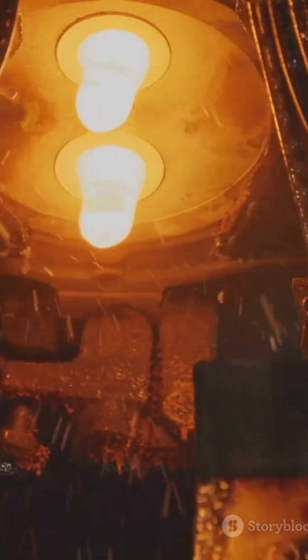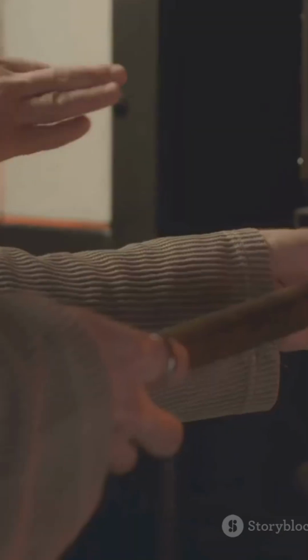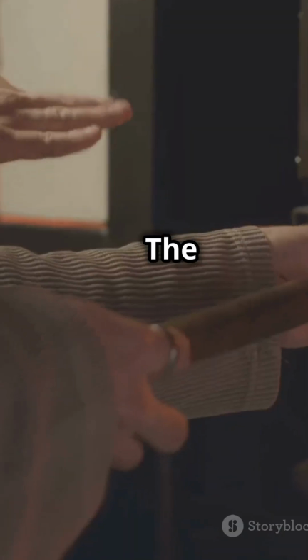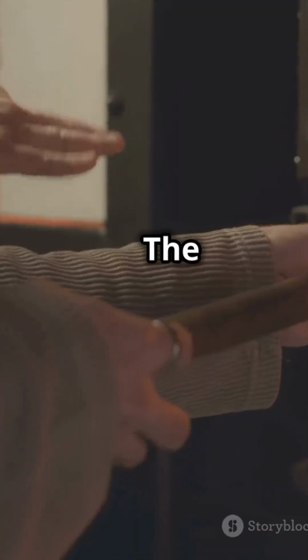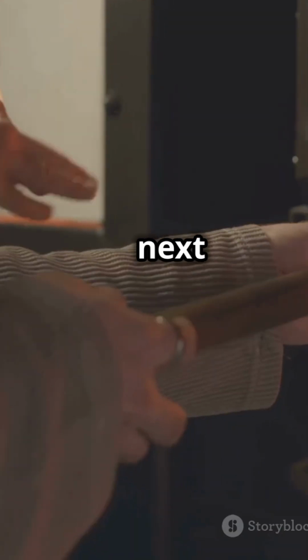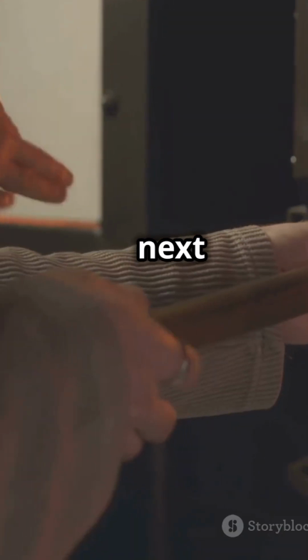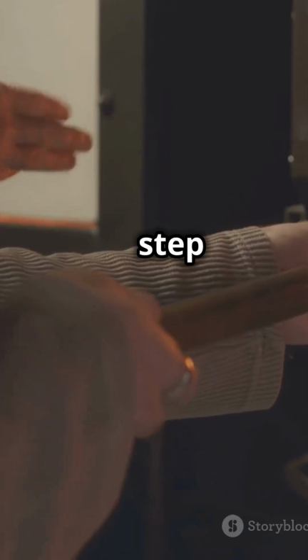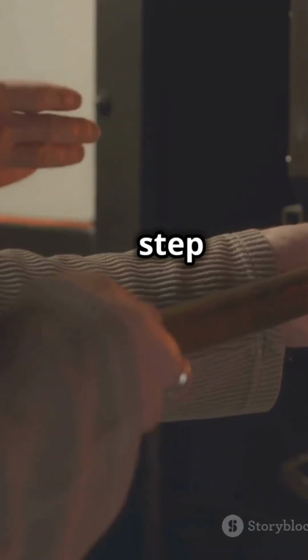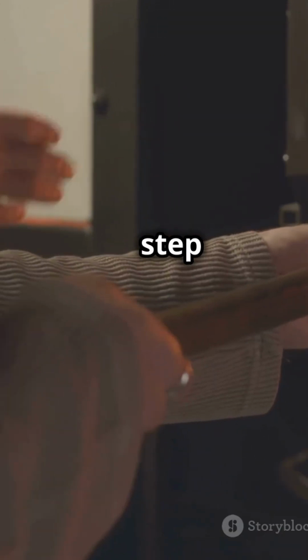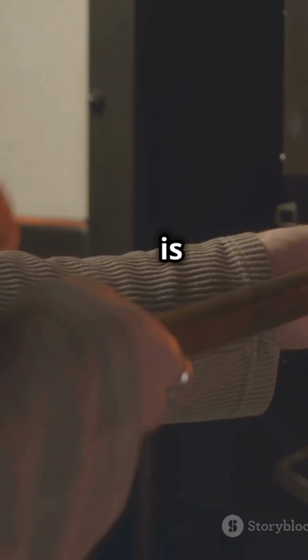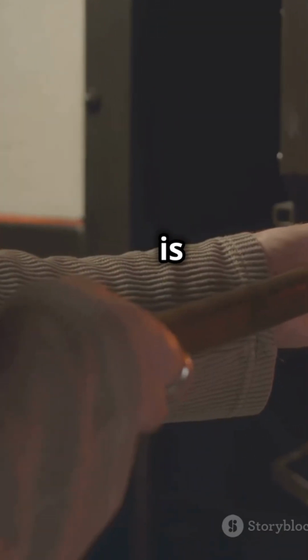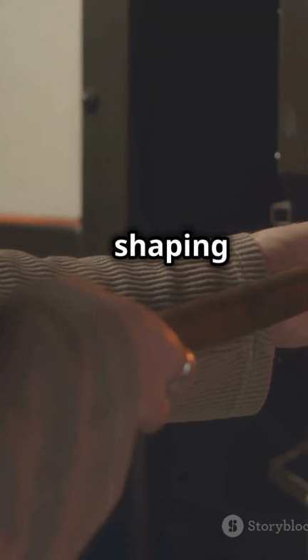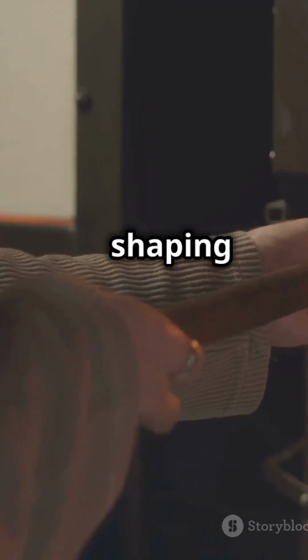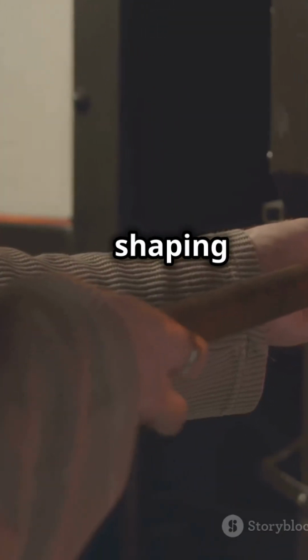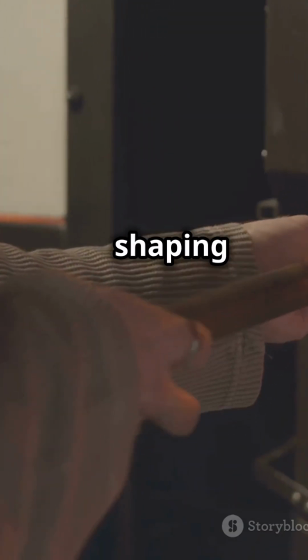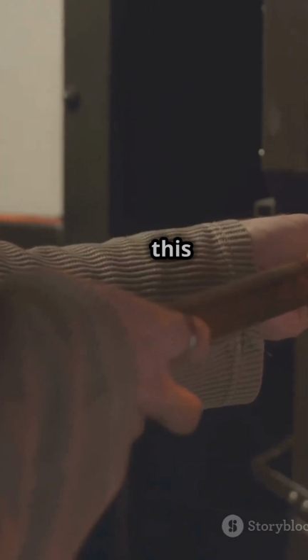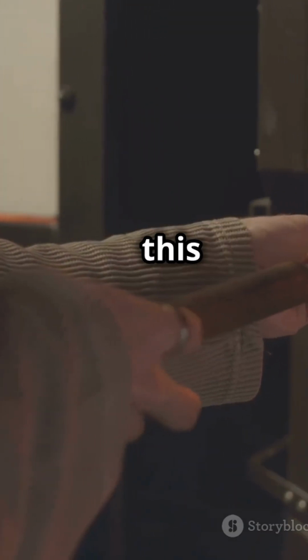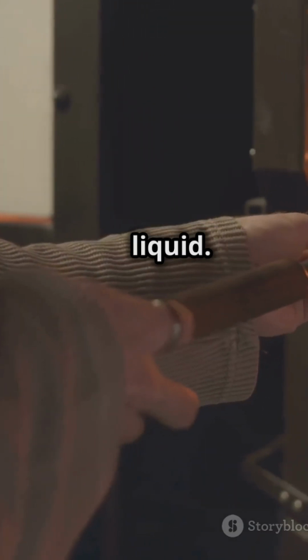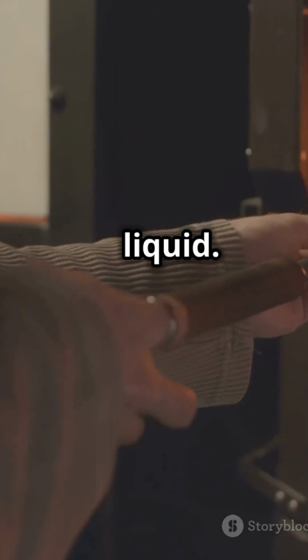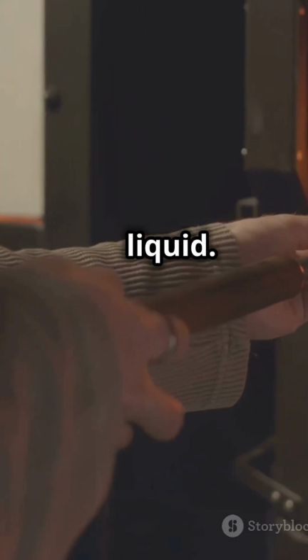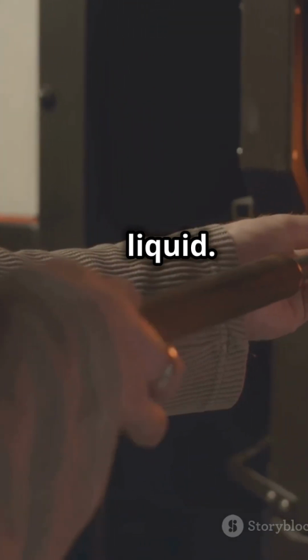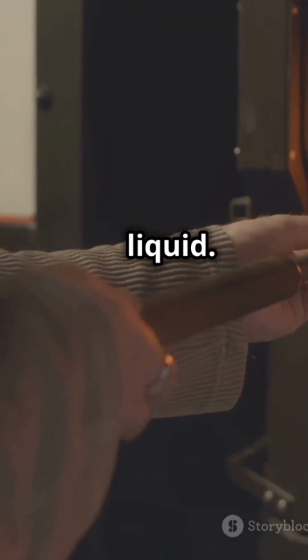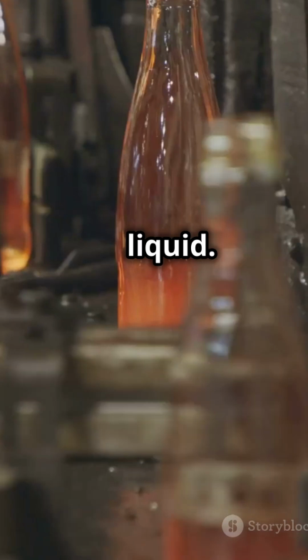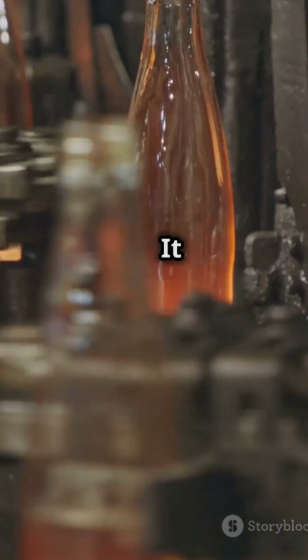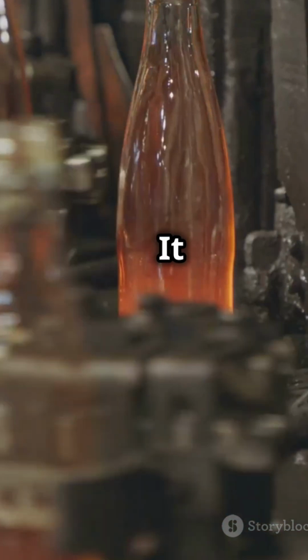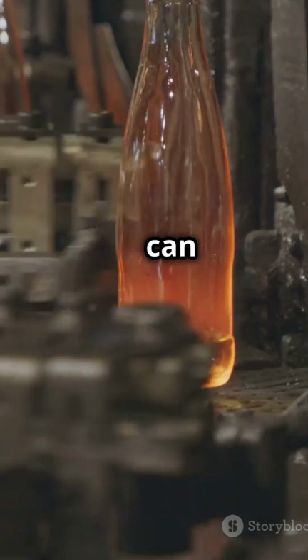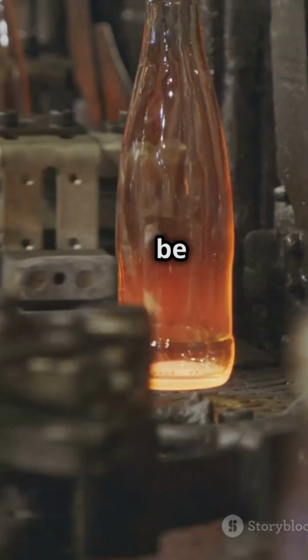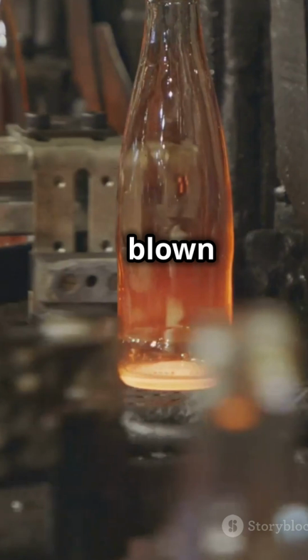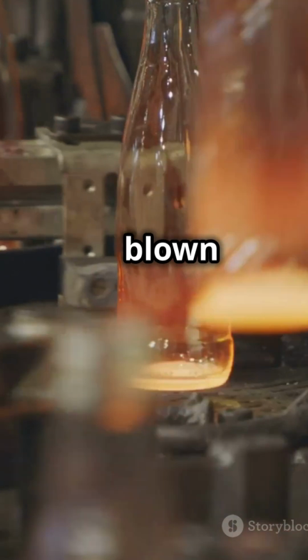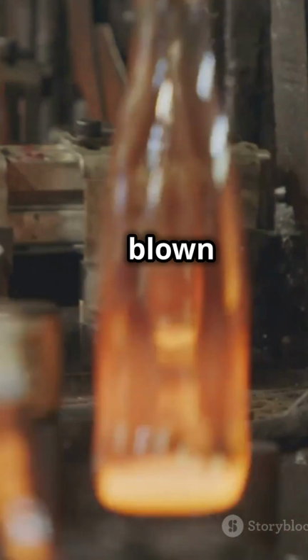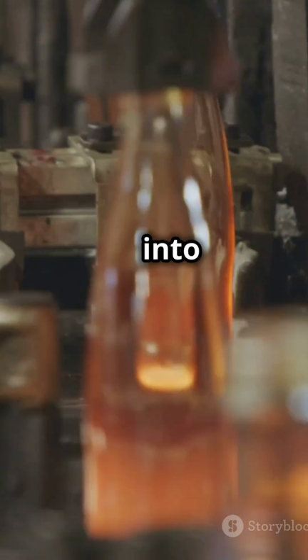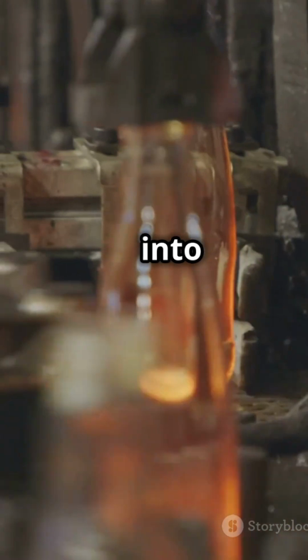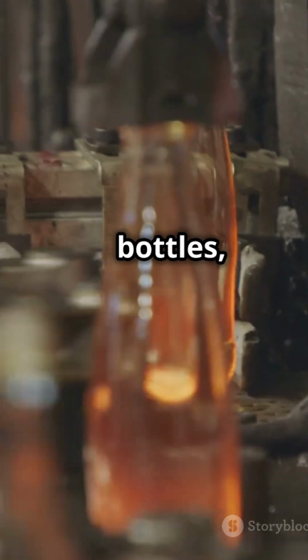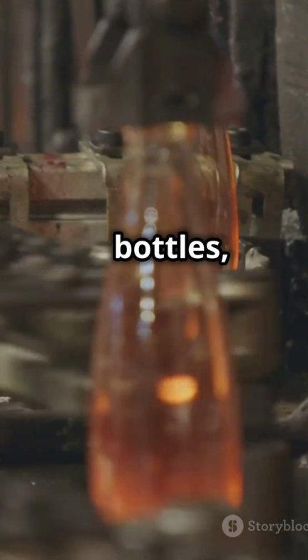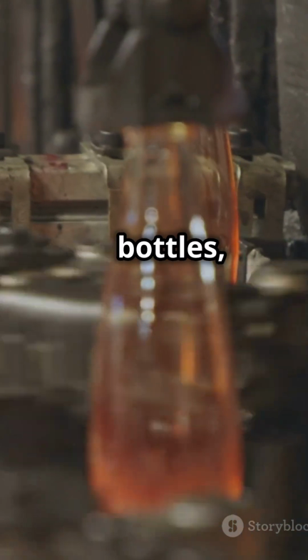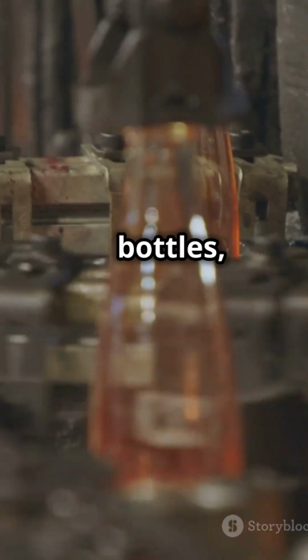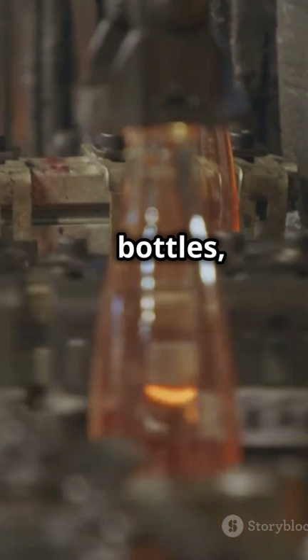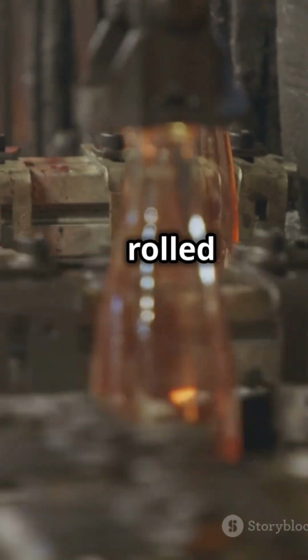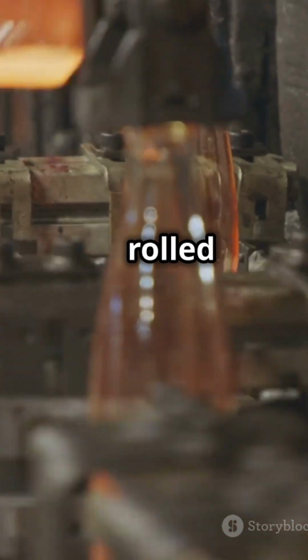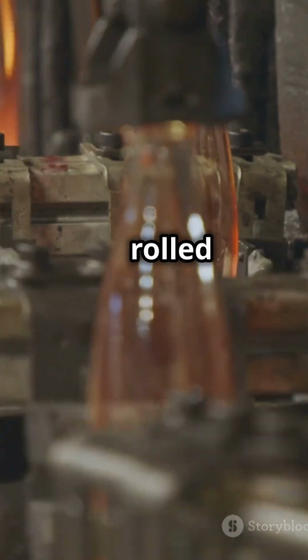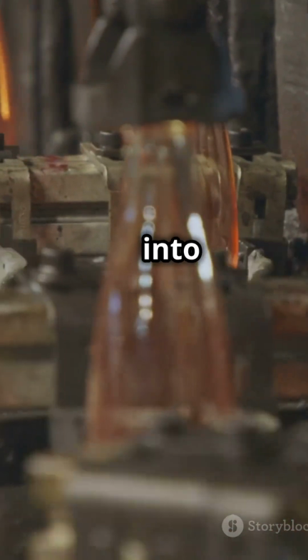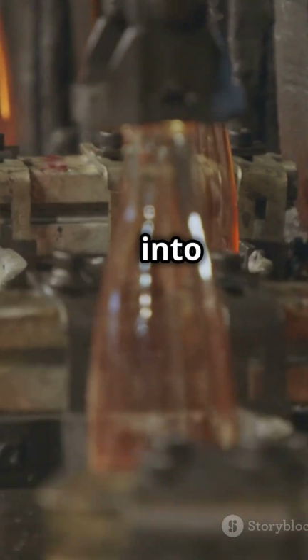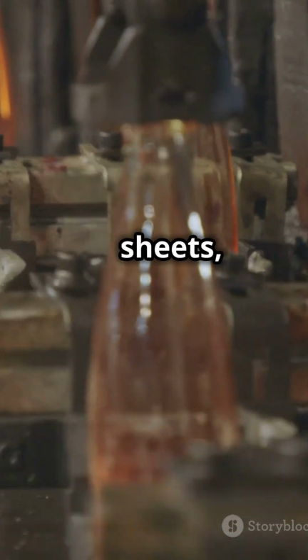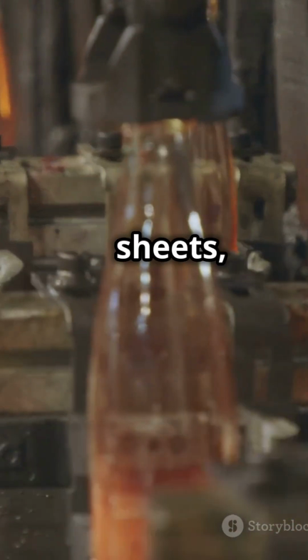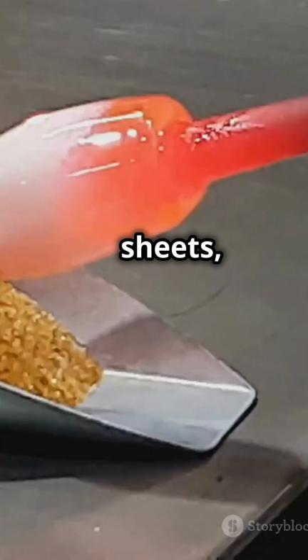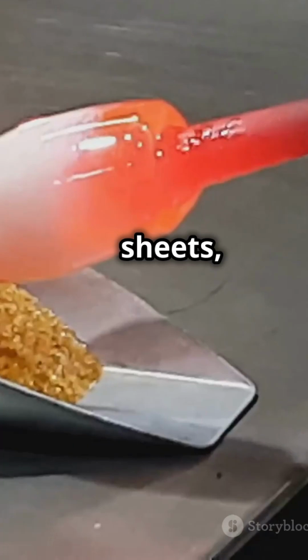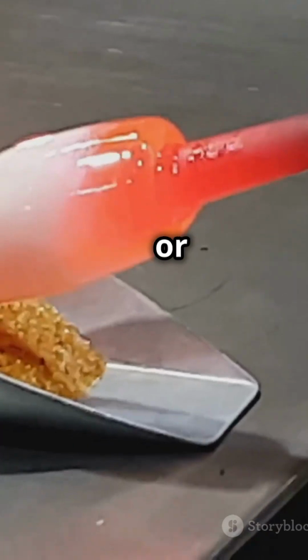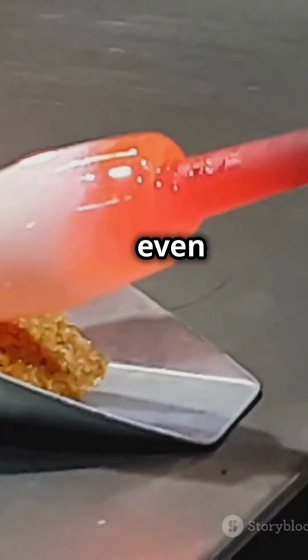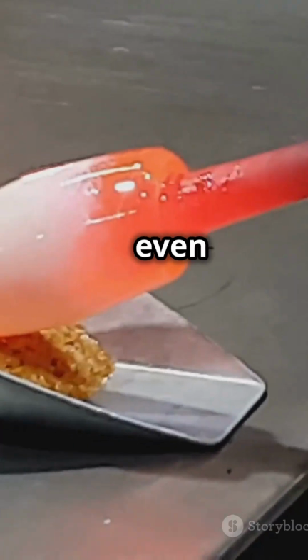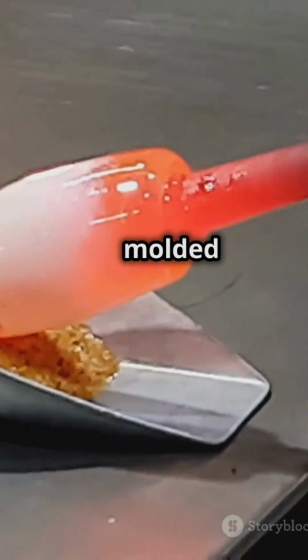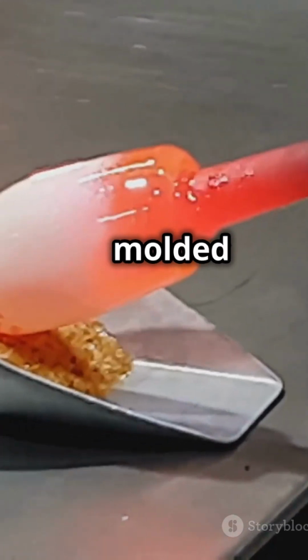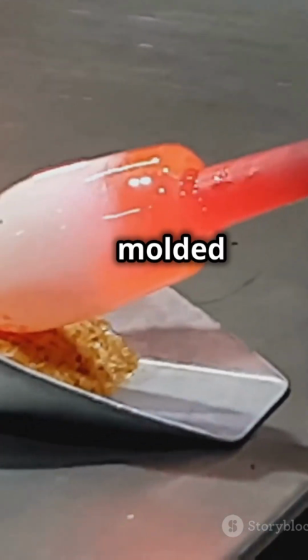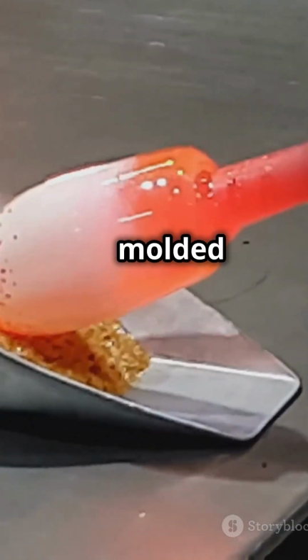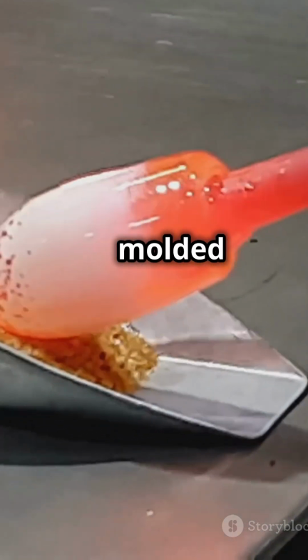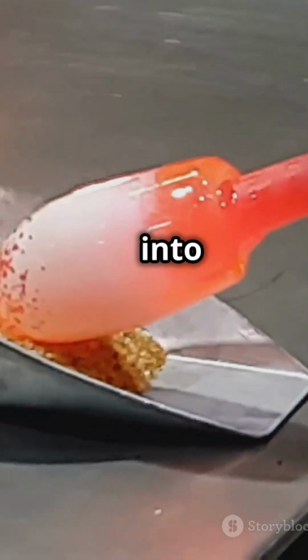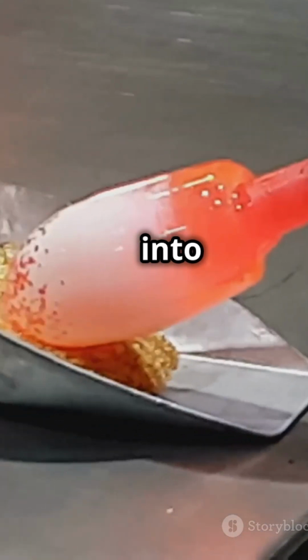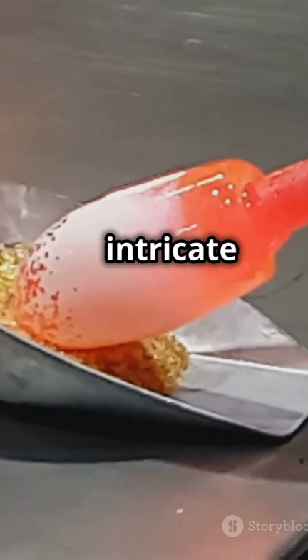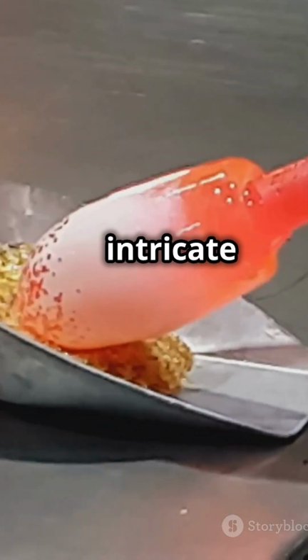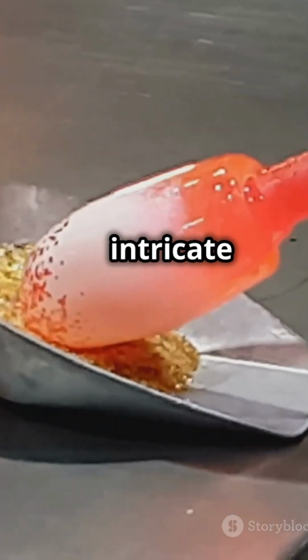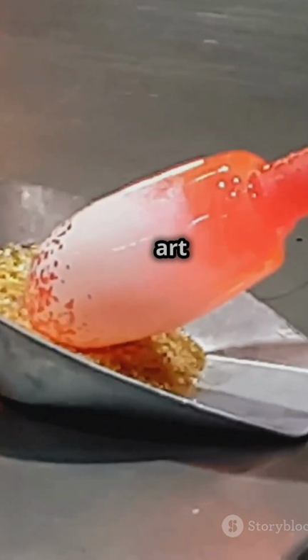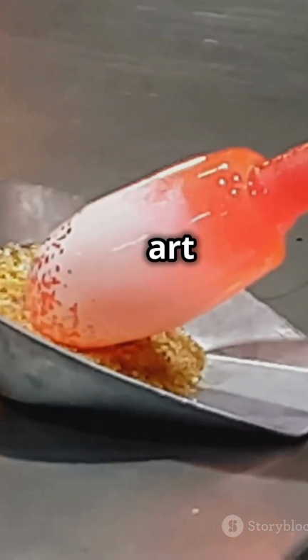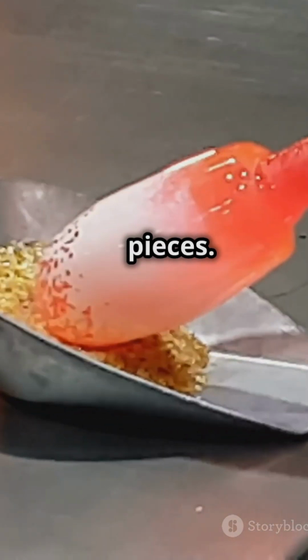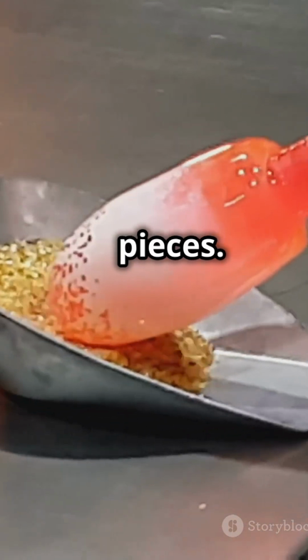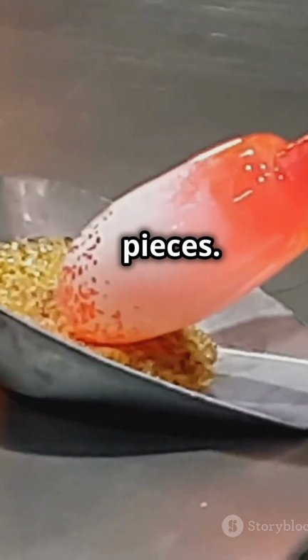The next step is shaping this liquid. It can be blown into bottles, rolled into sheets, or even moulded into intricate art pieces.